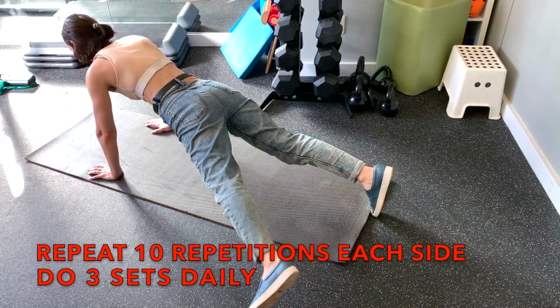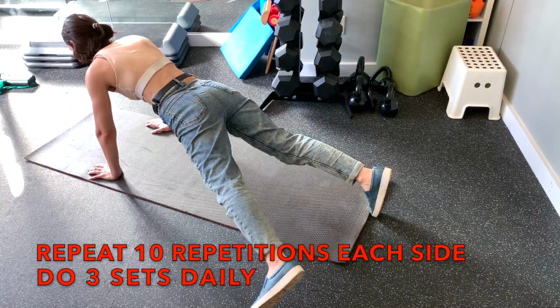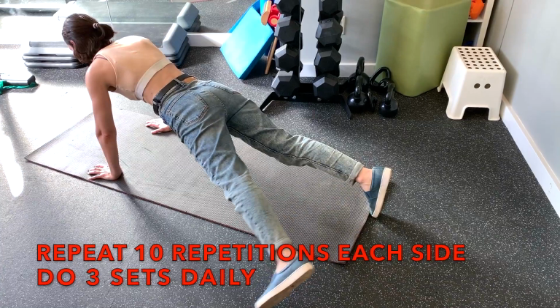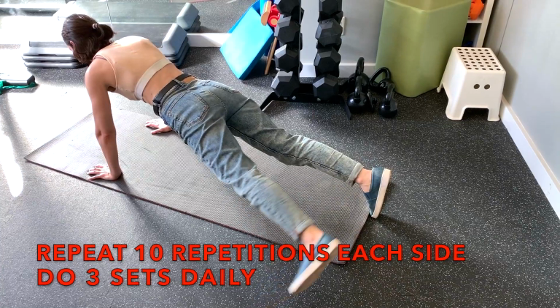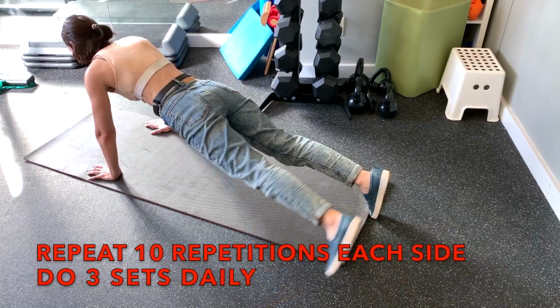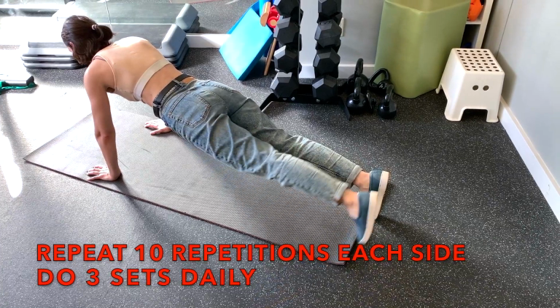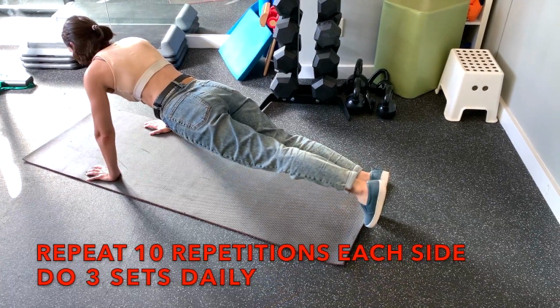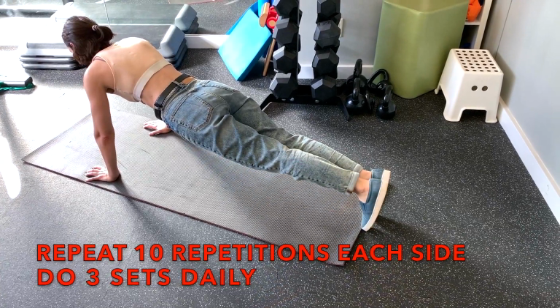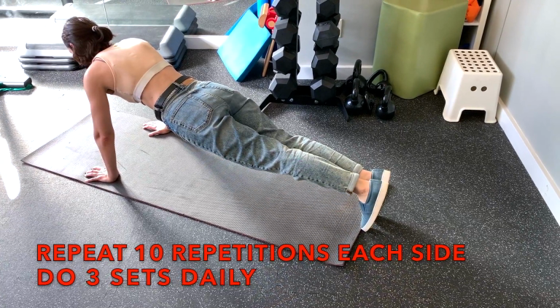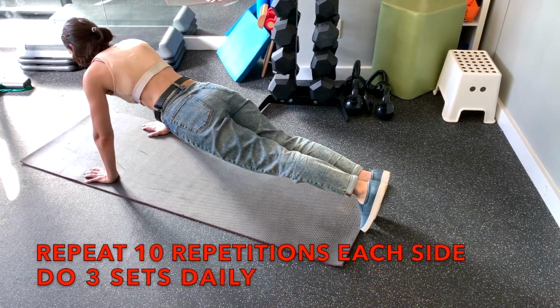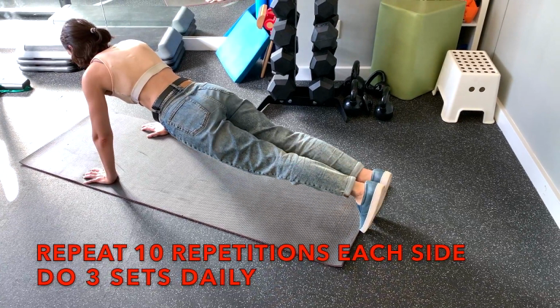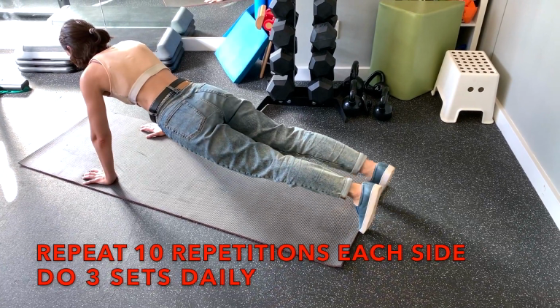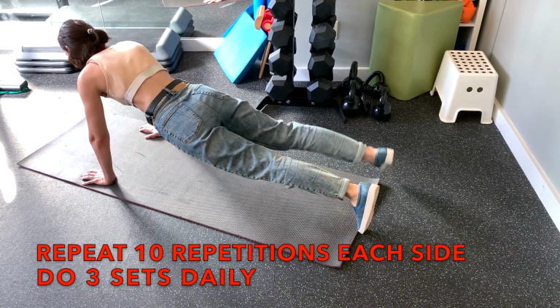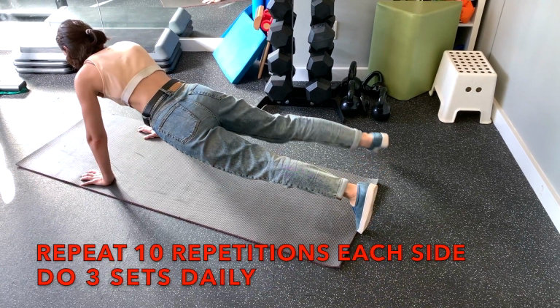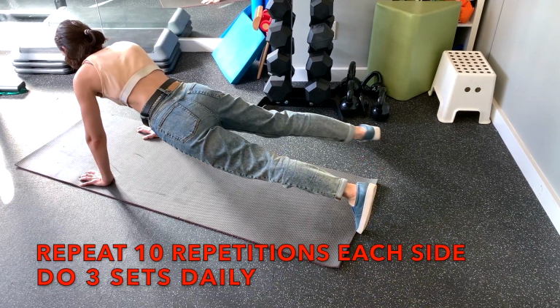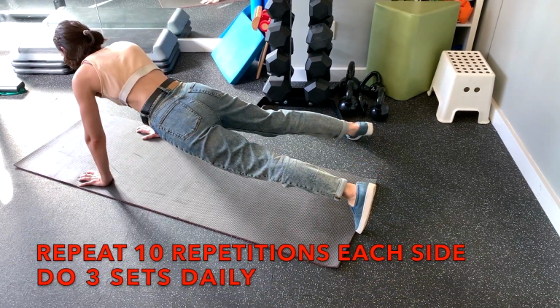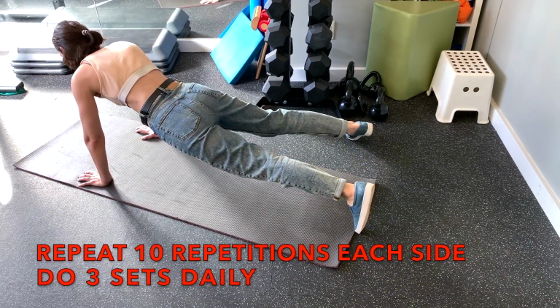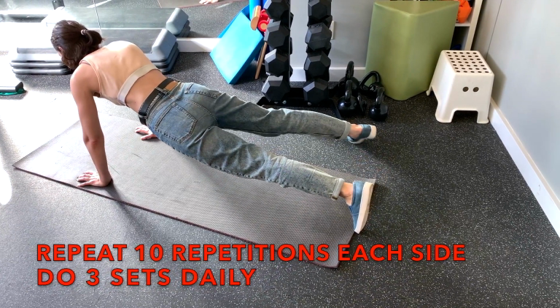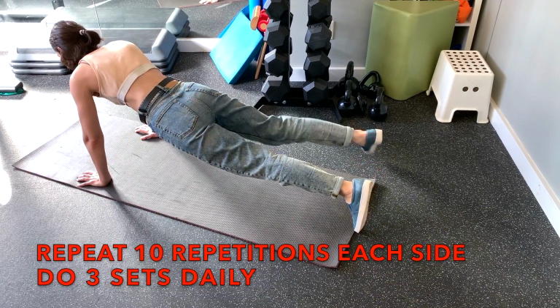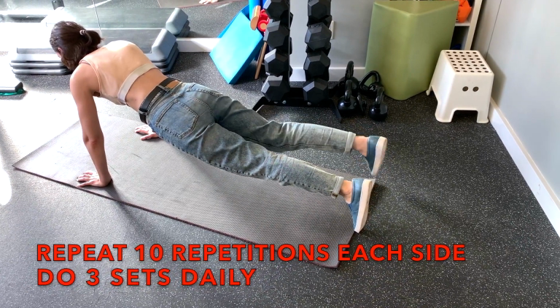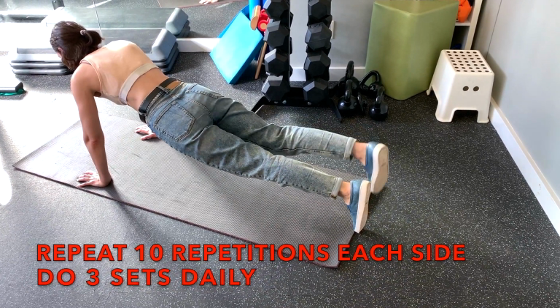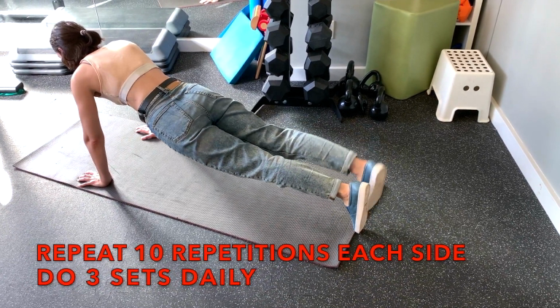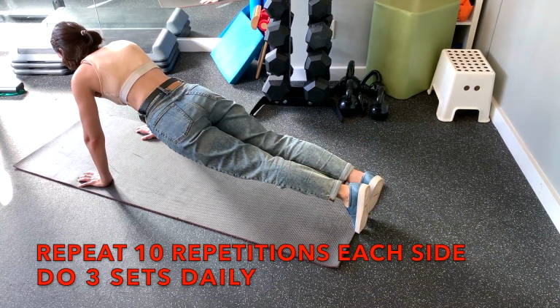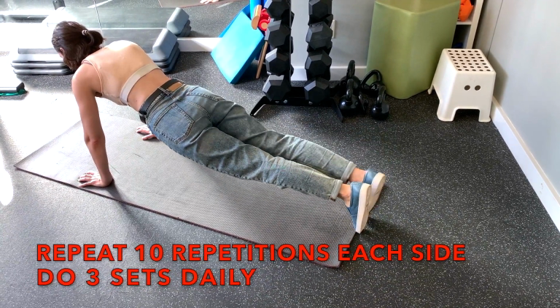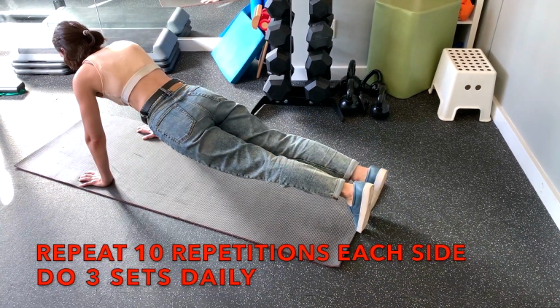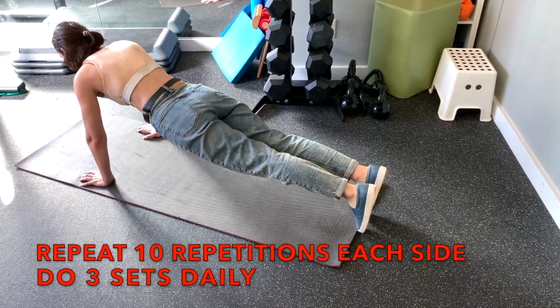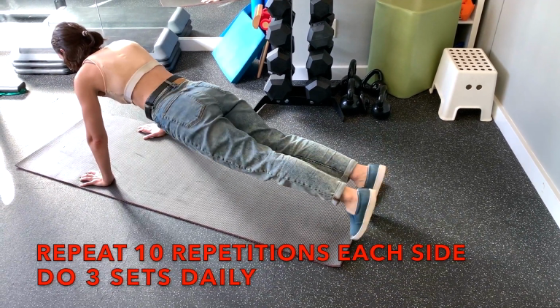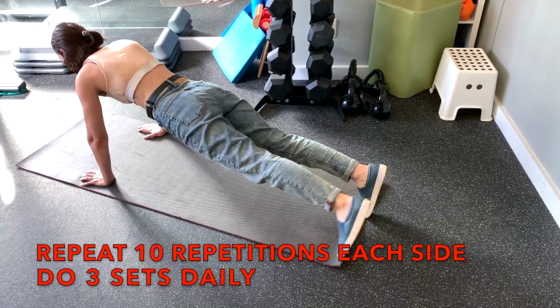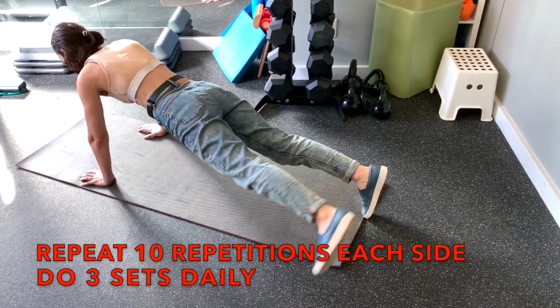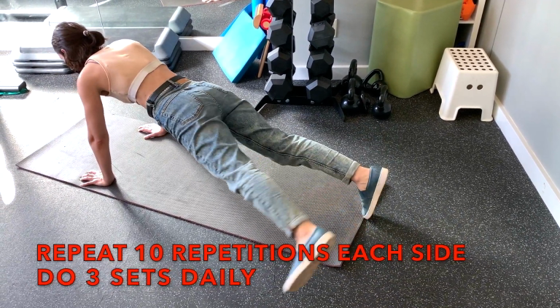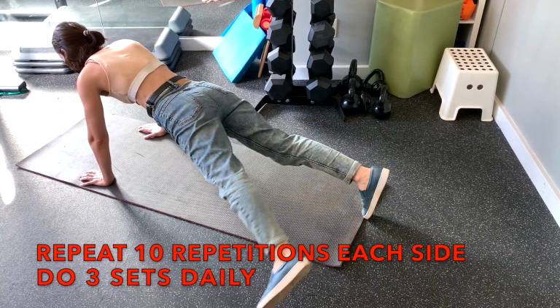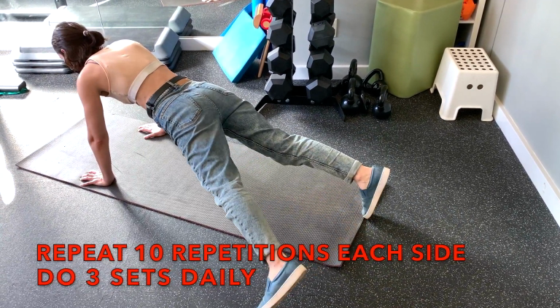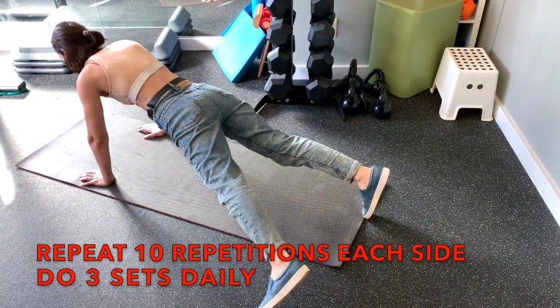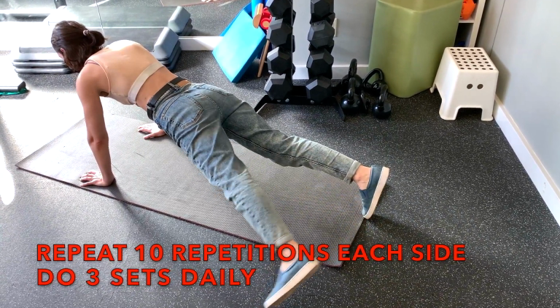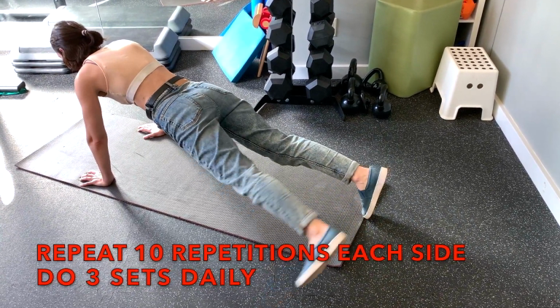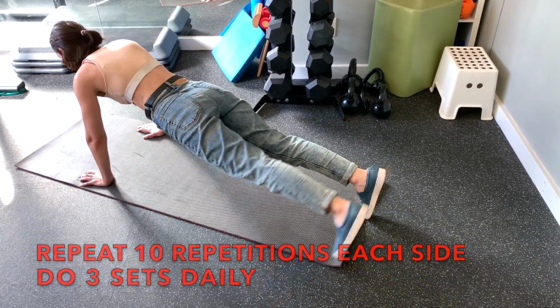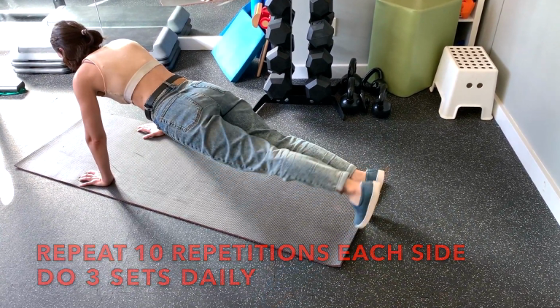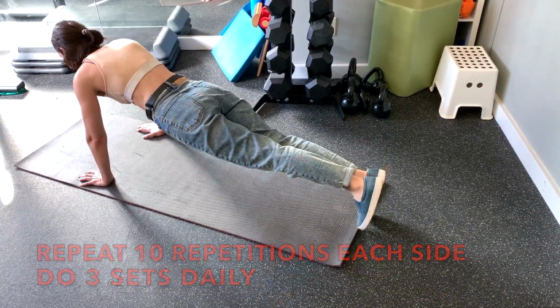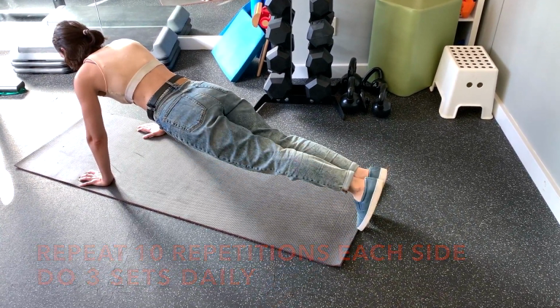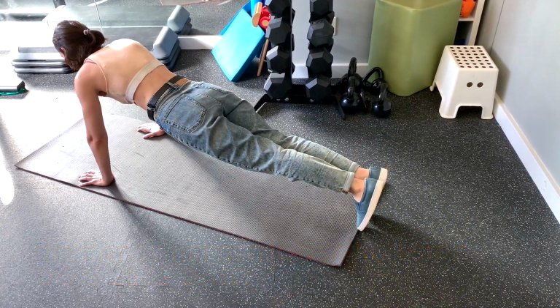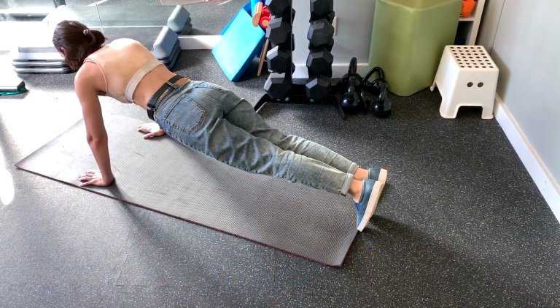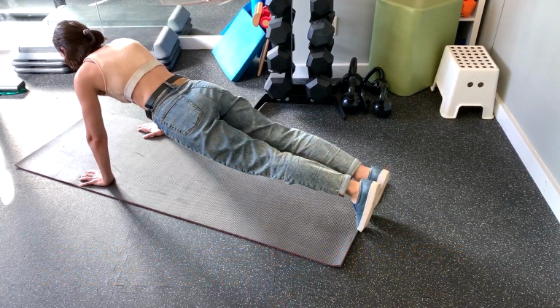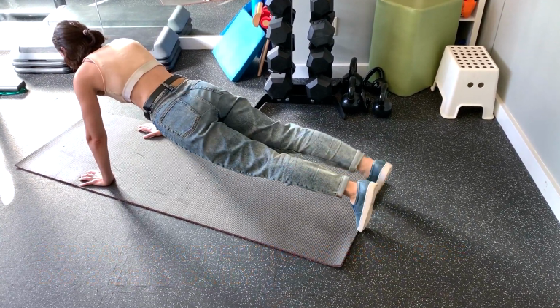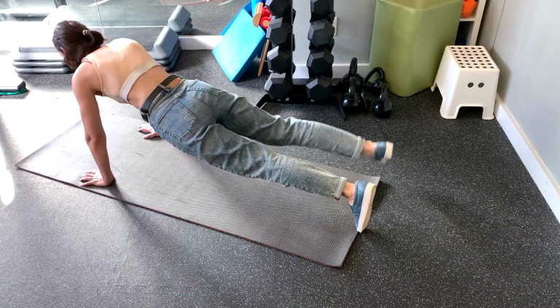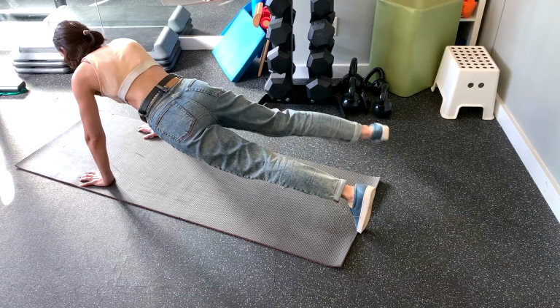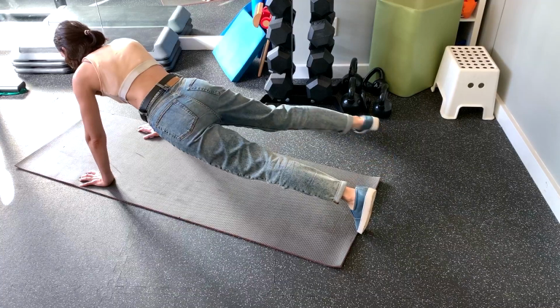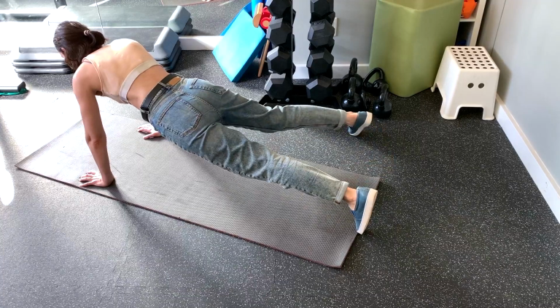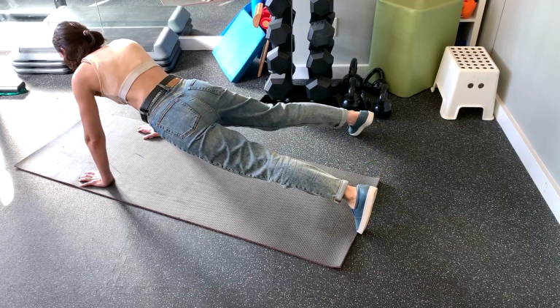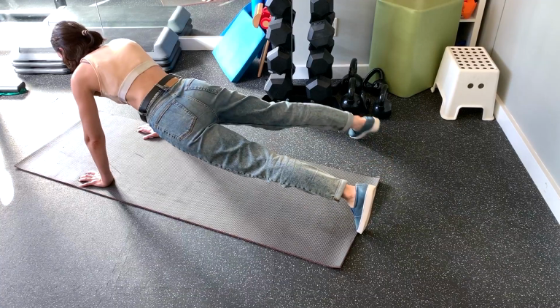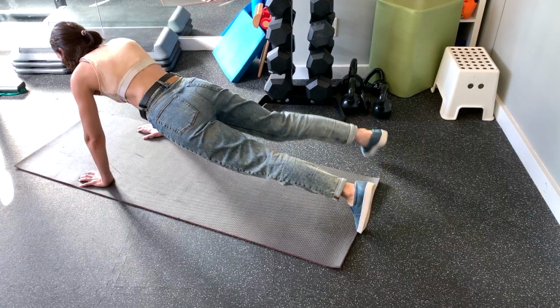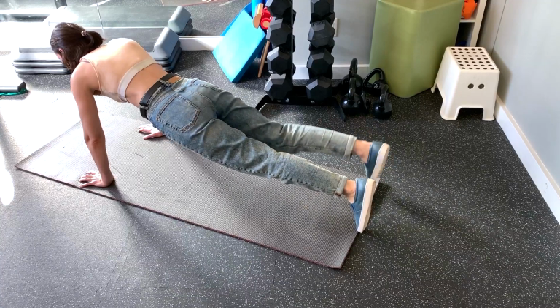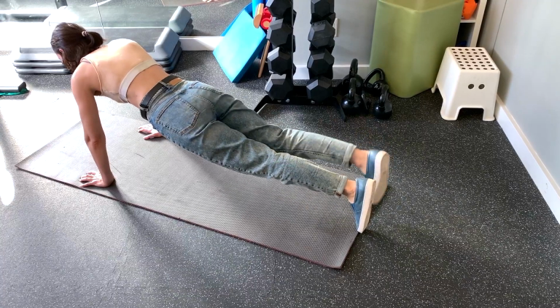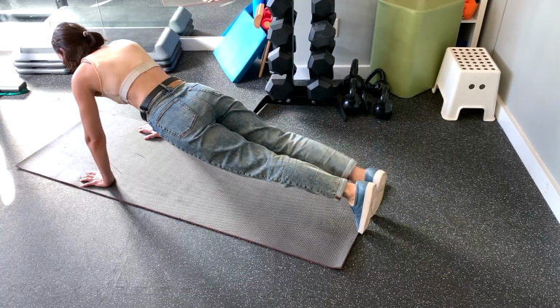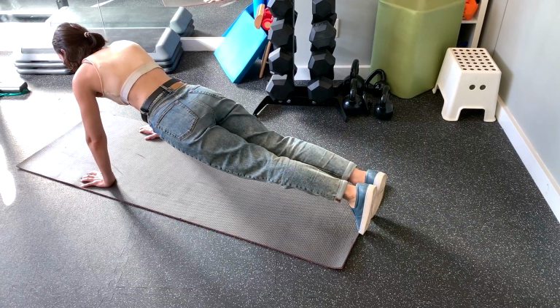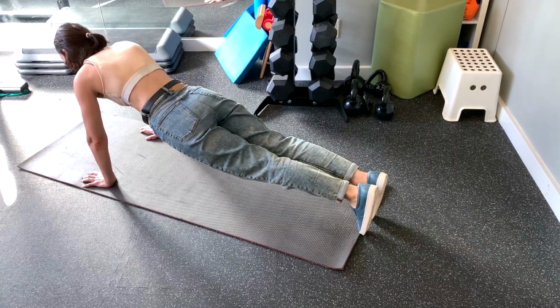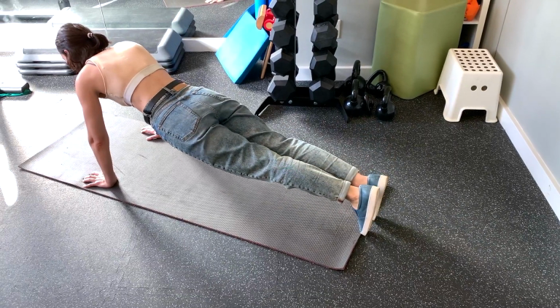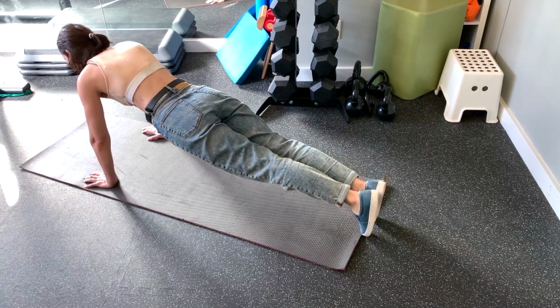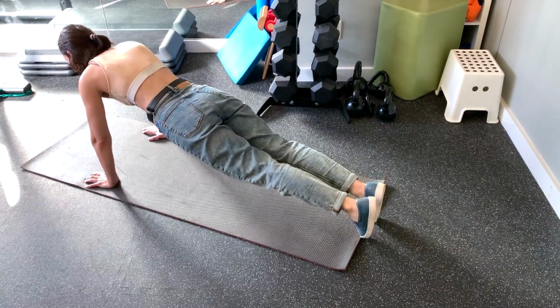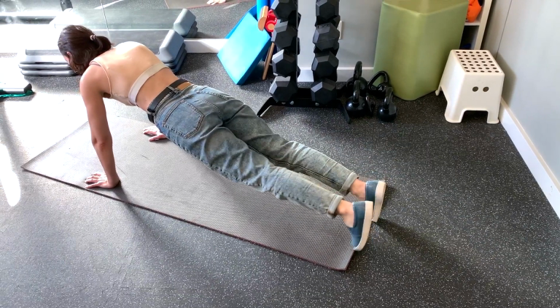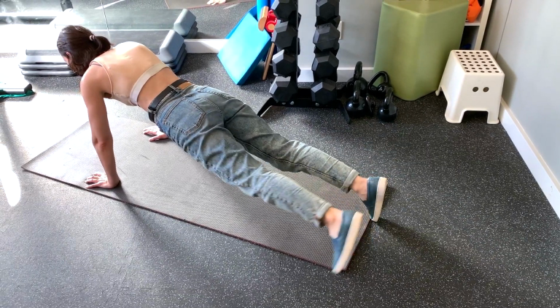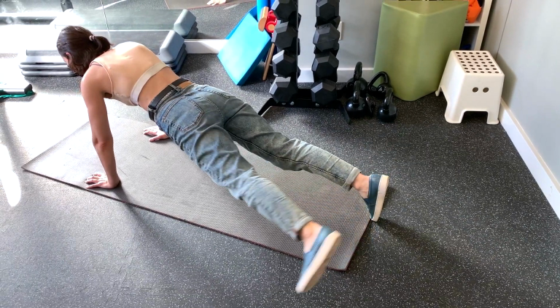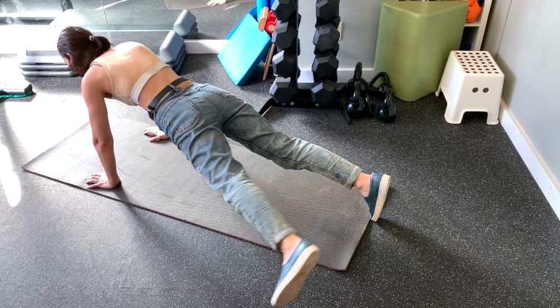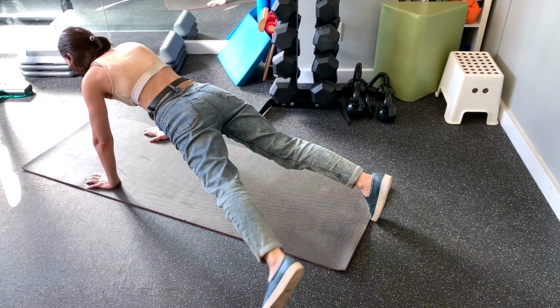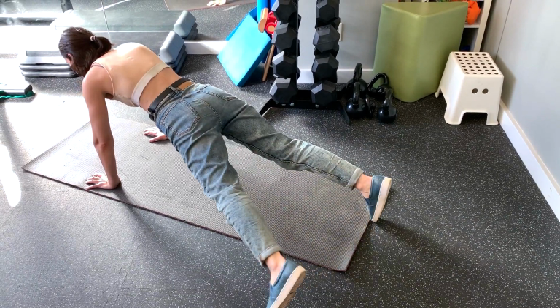Repeat 10 repetitions for each direction for 3 sets daily. This will help build strength in your core stability muscles after a lower back injury.